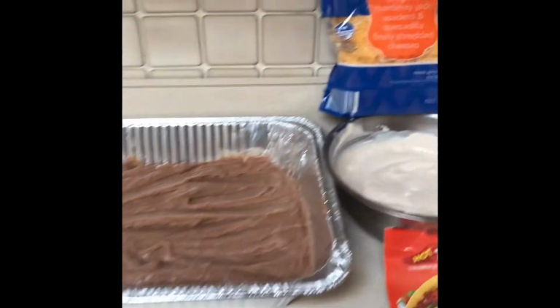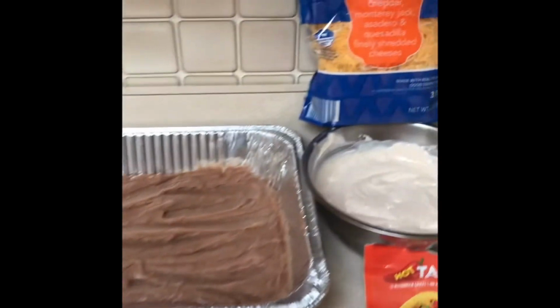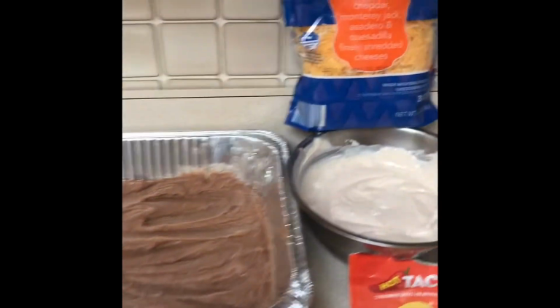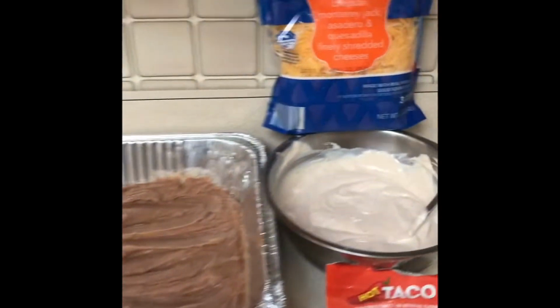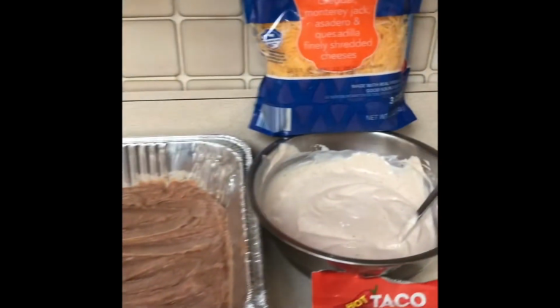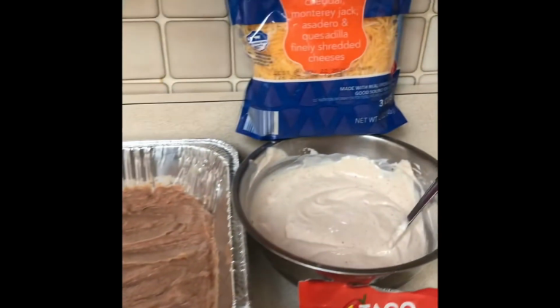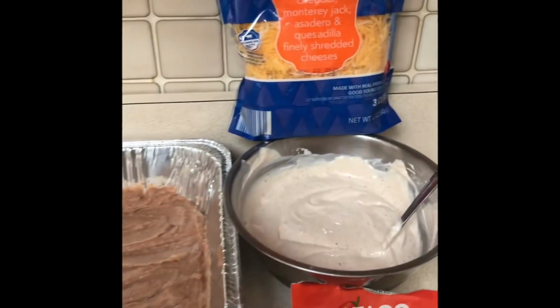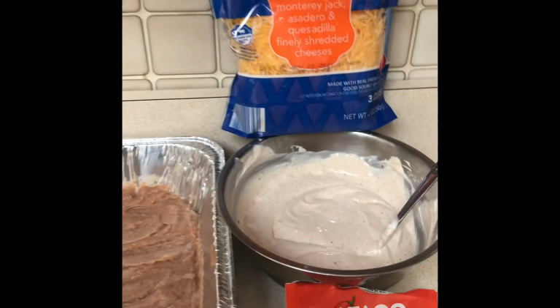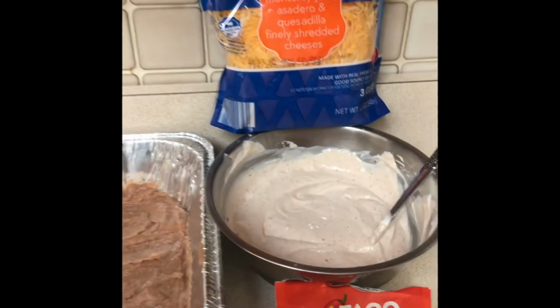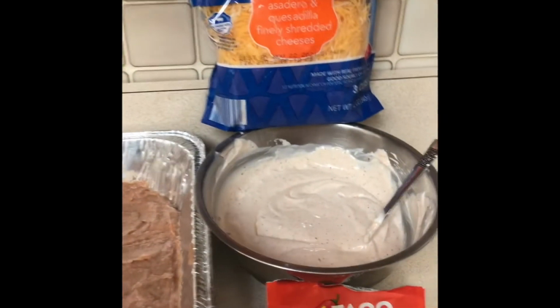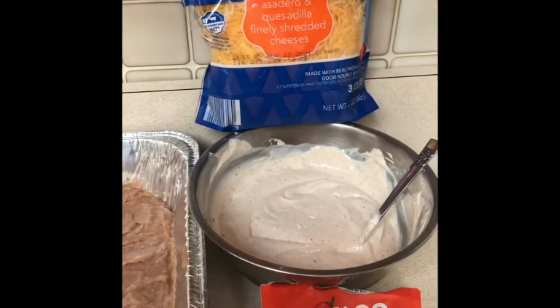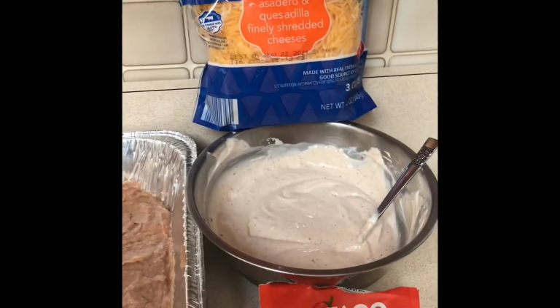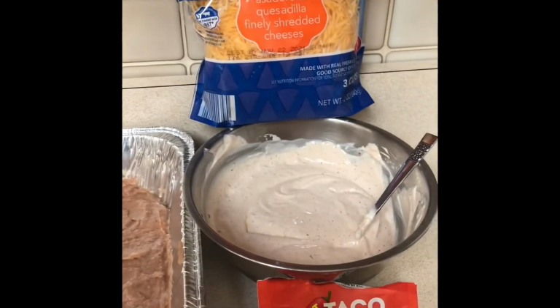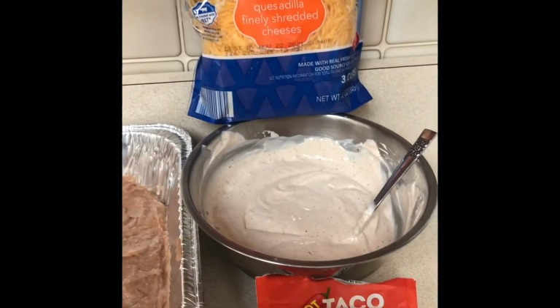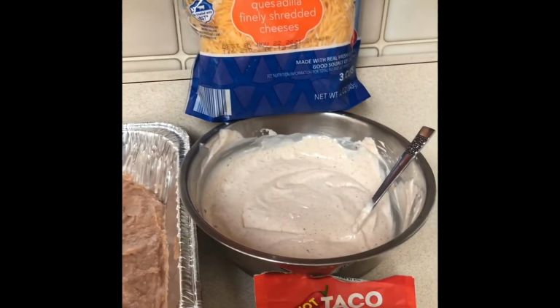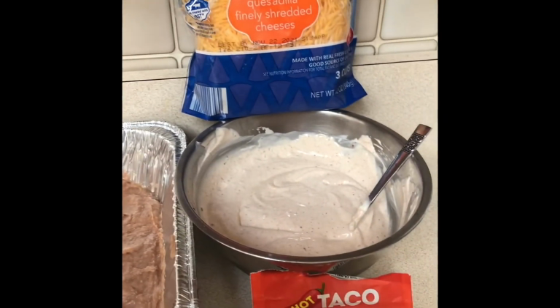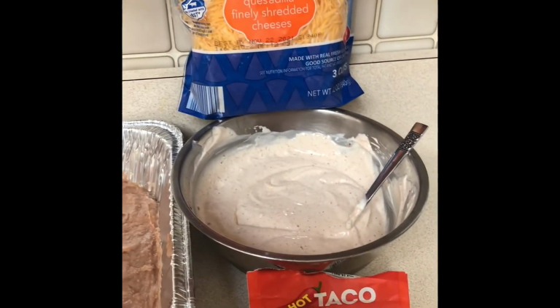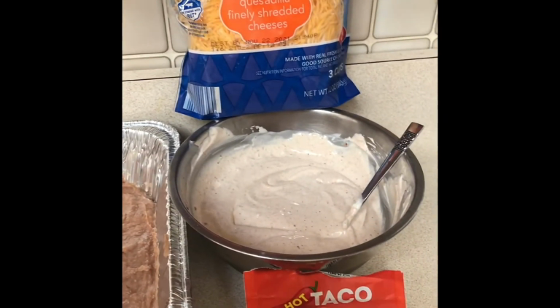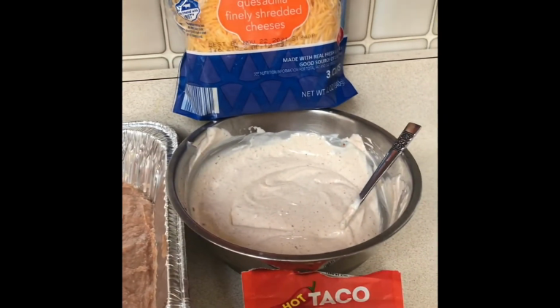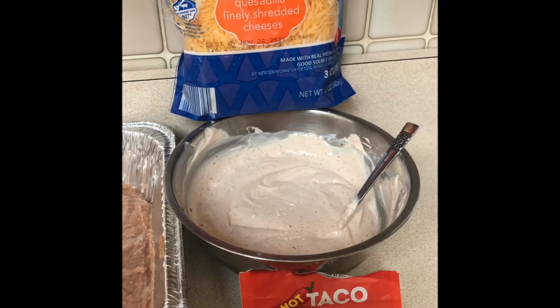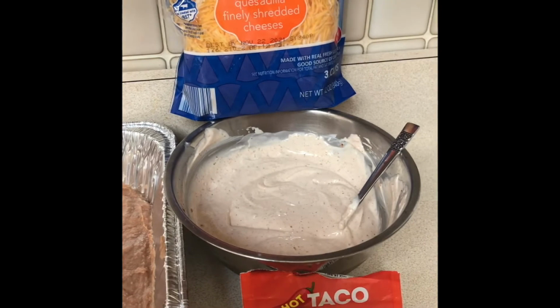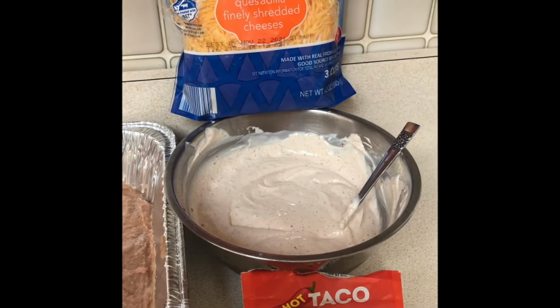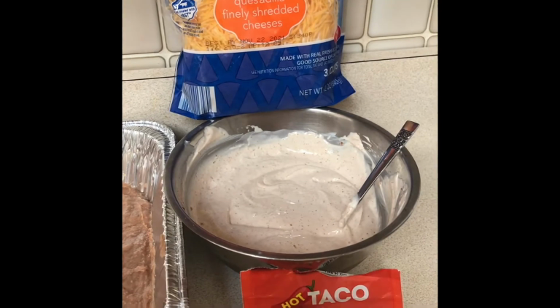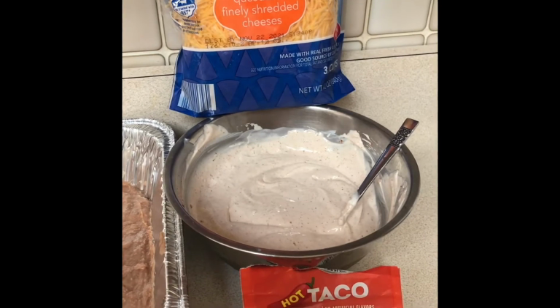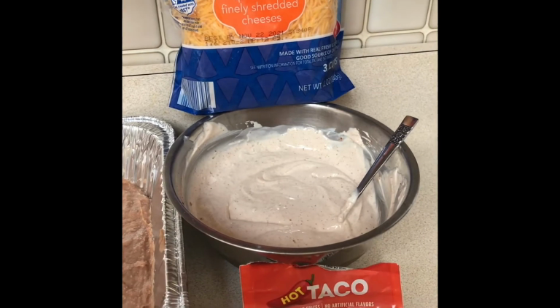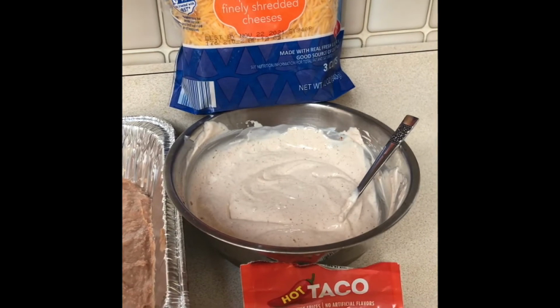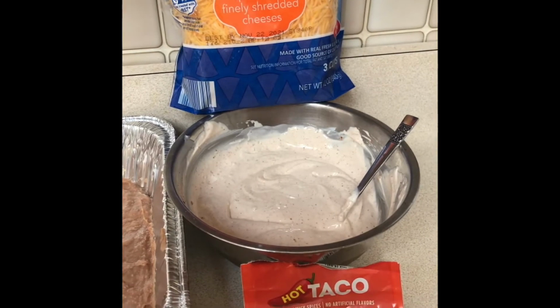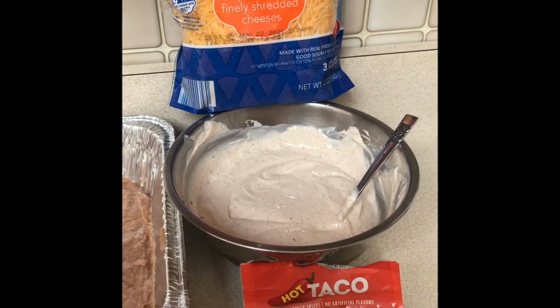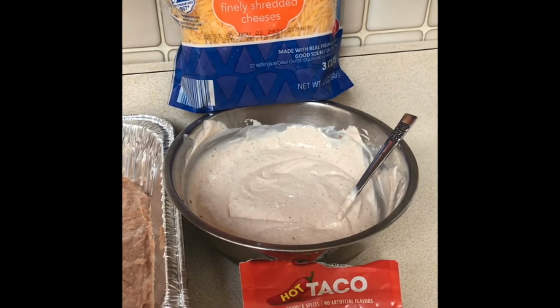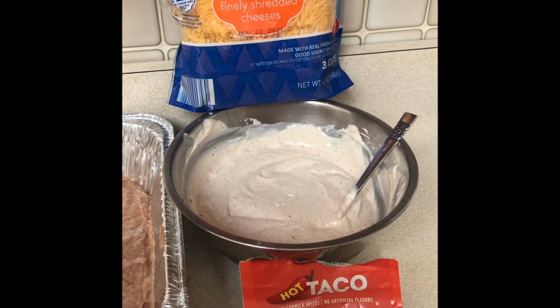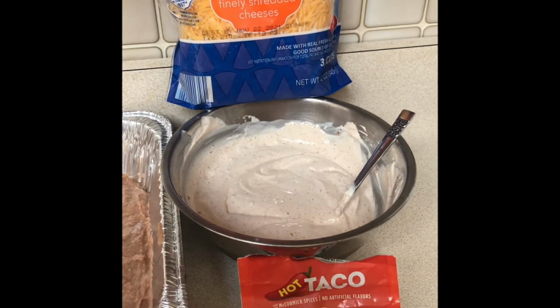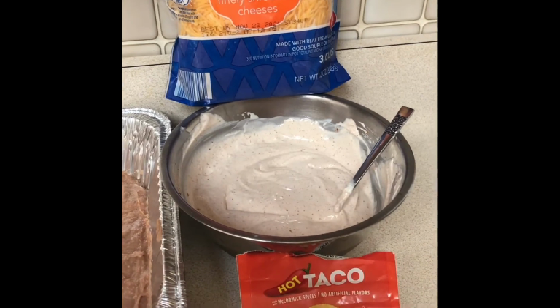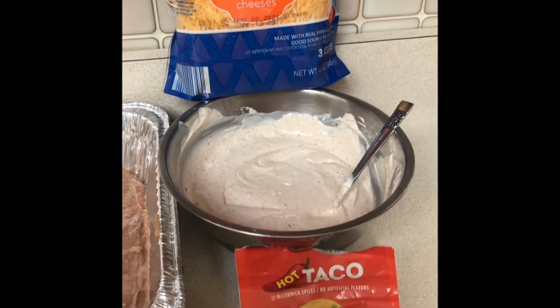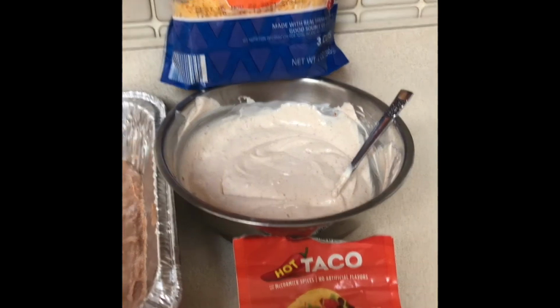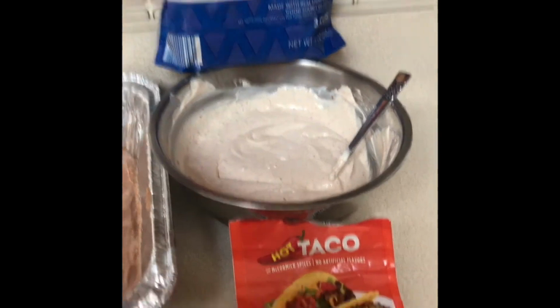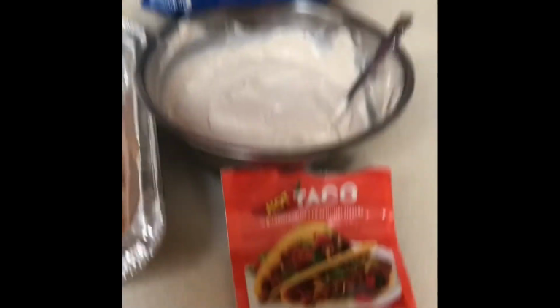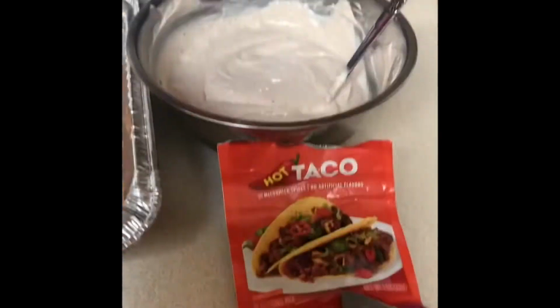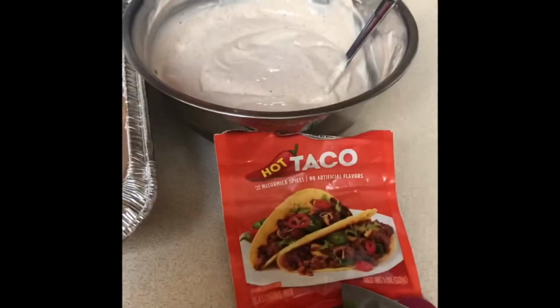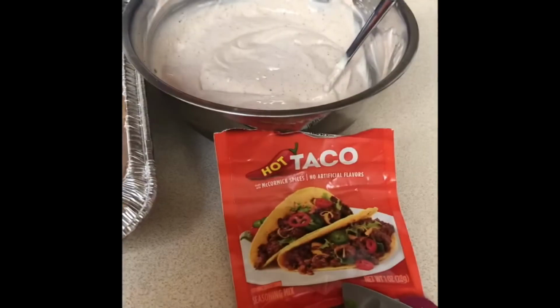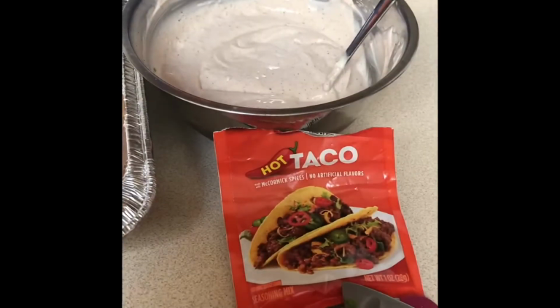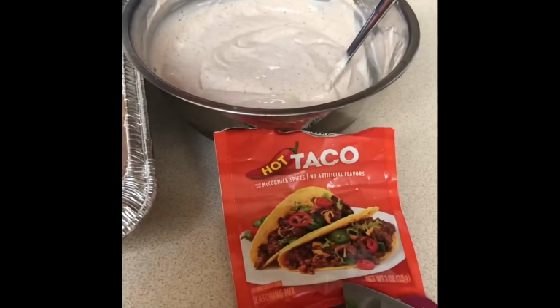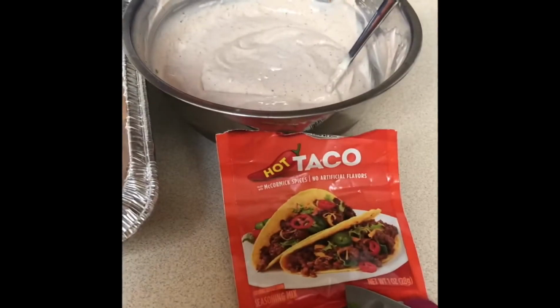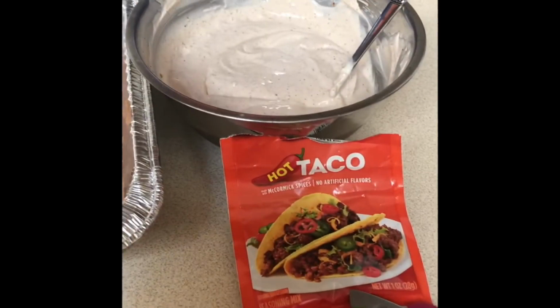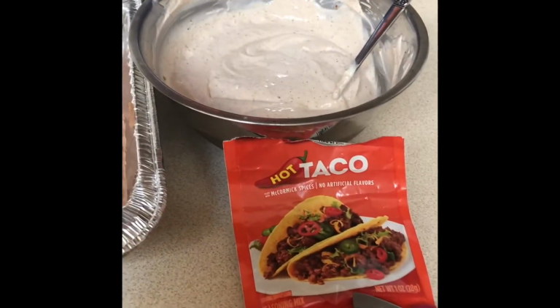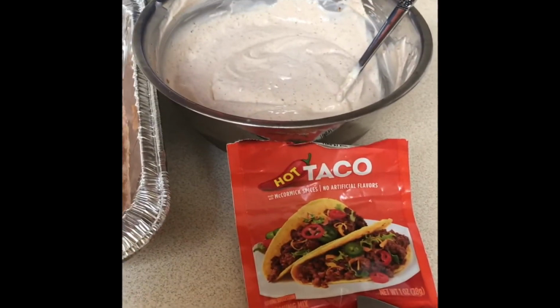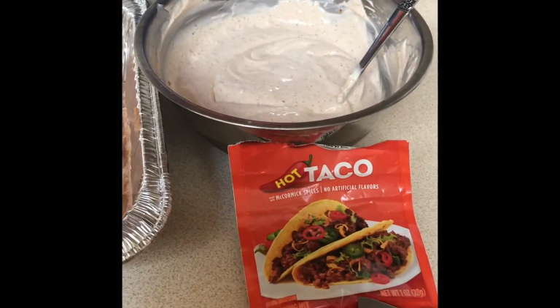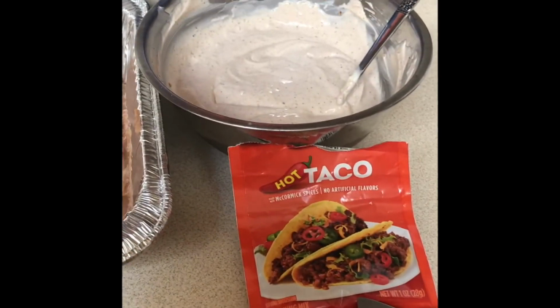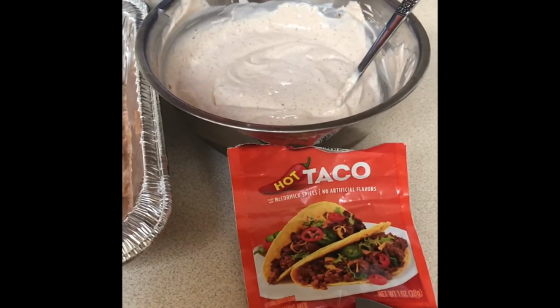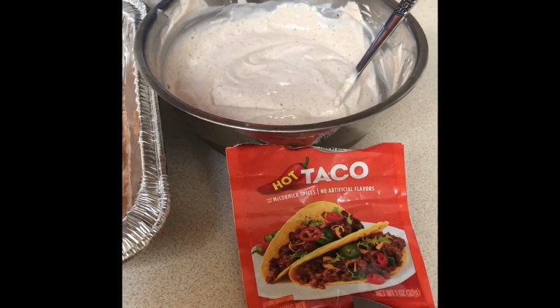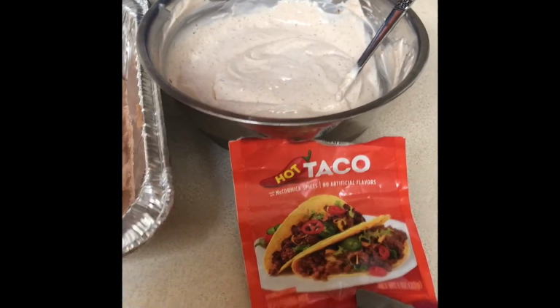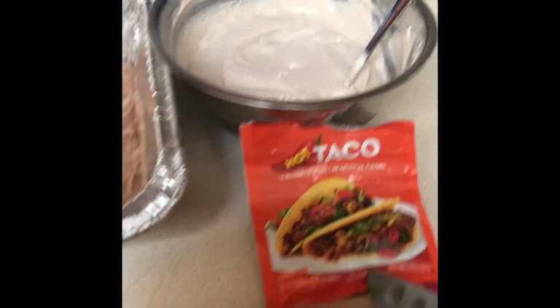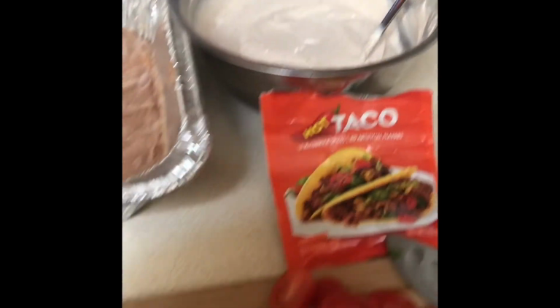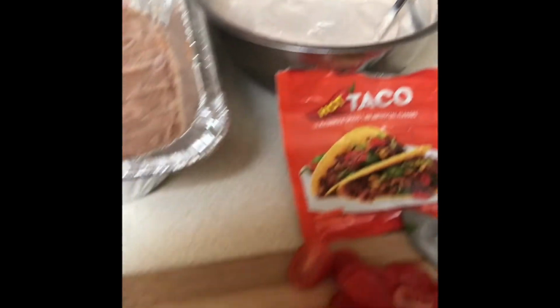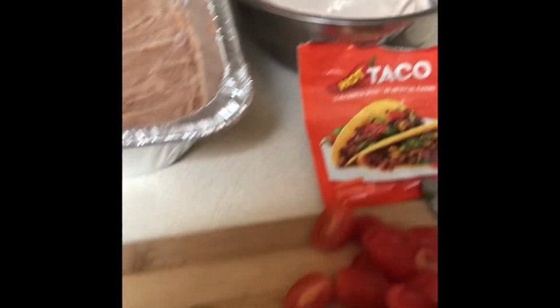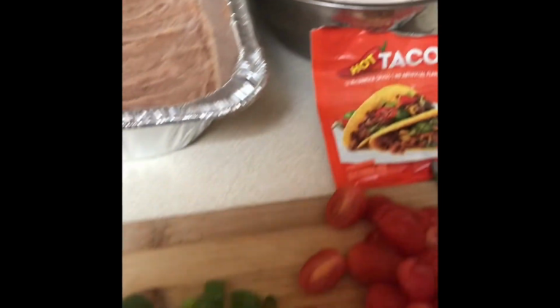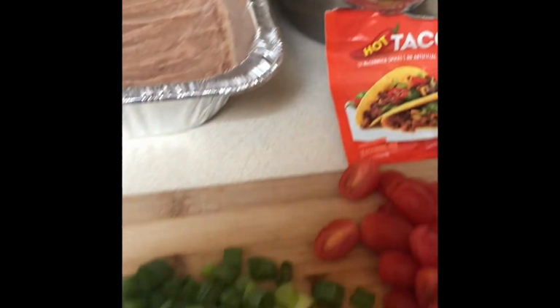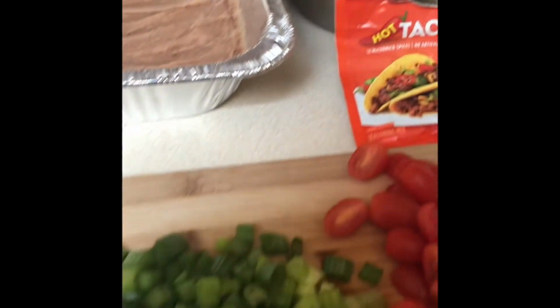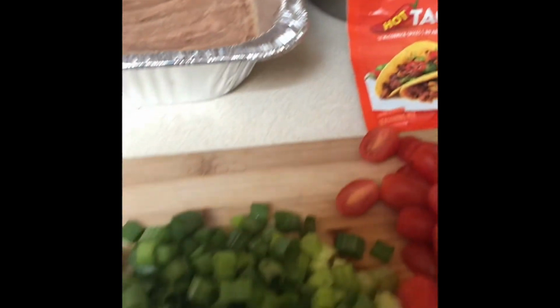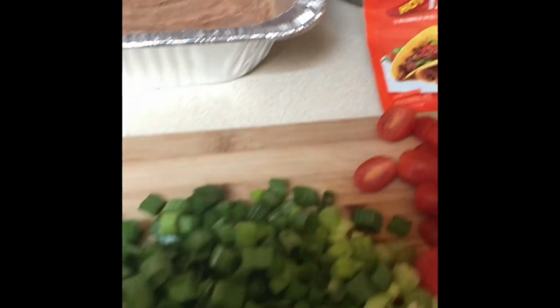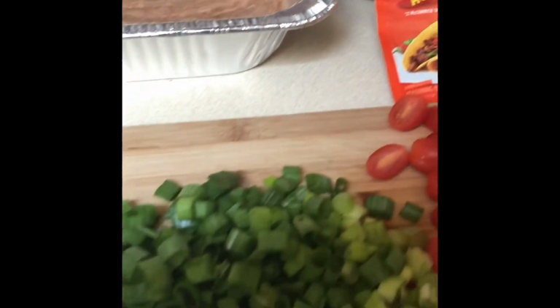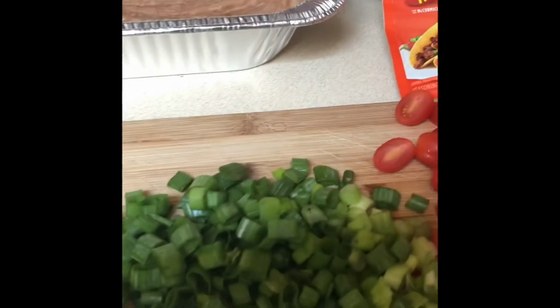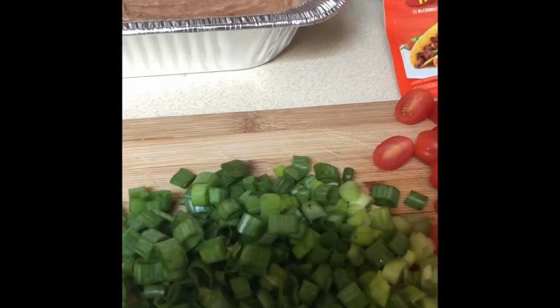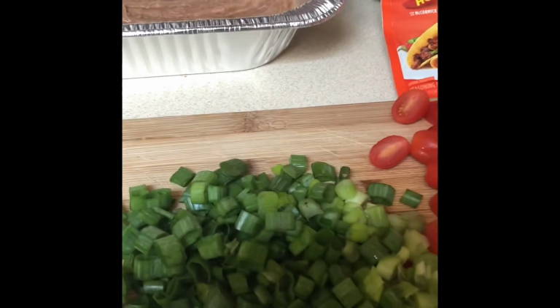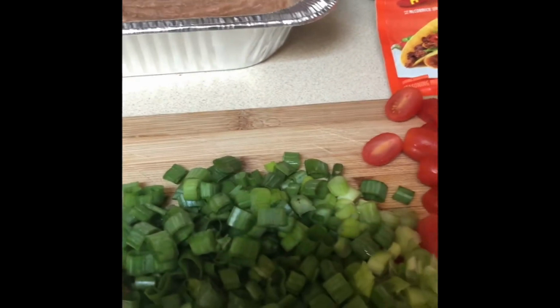Get some sour cream, throw it in a bowl. Get some taco seasoning, throw it in the sour cream, and mix it up.